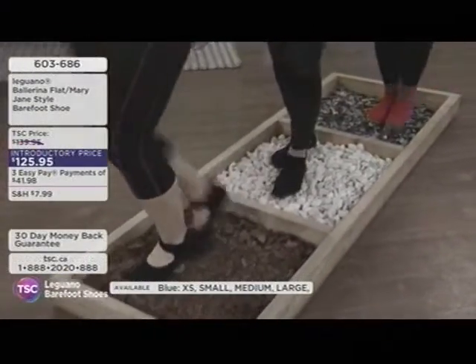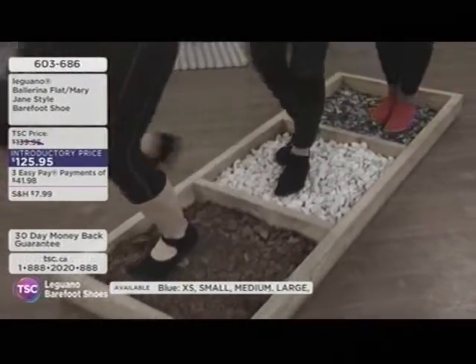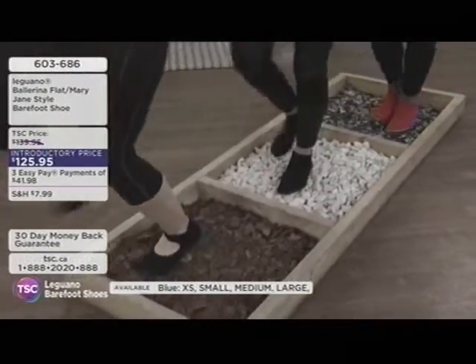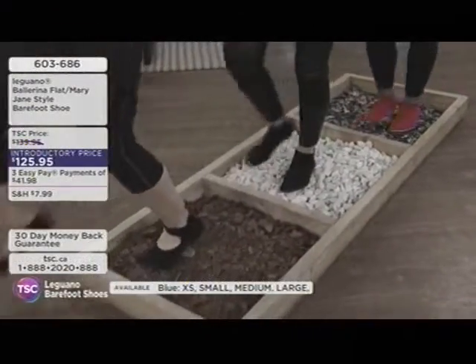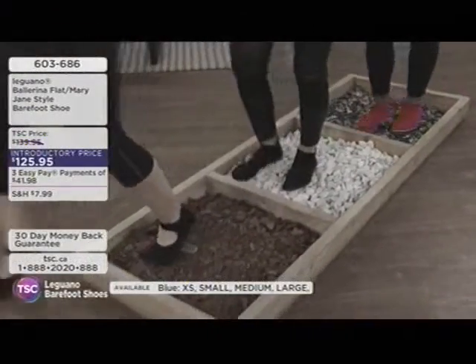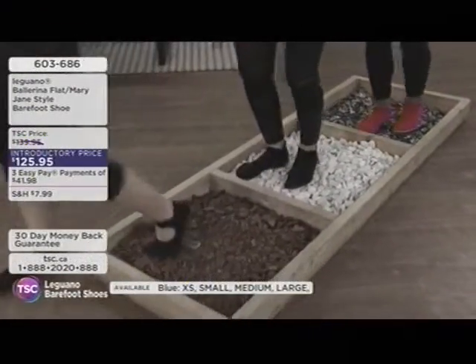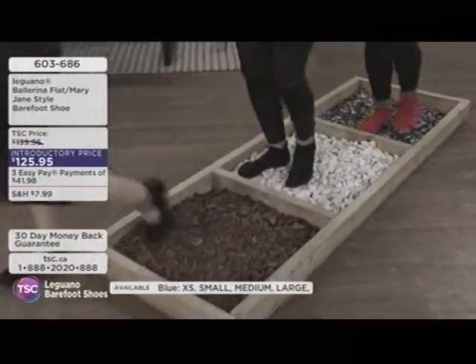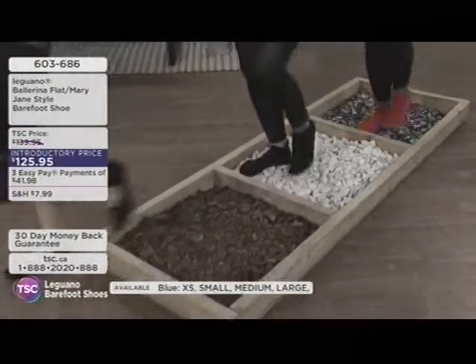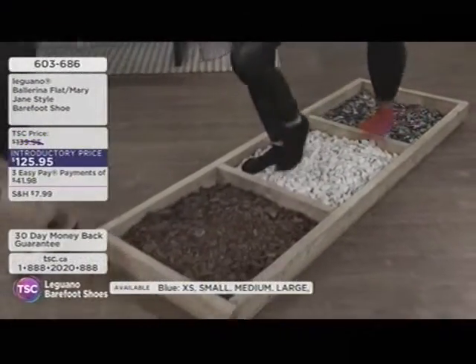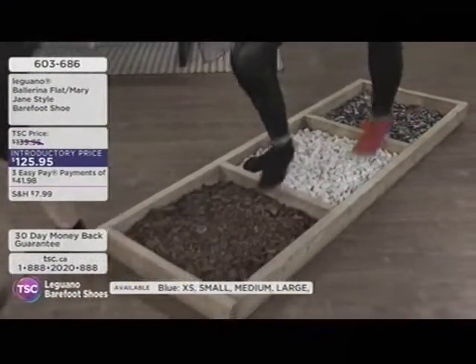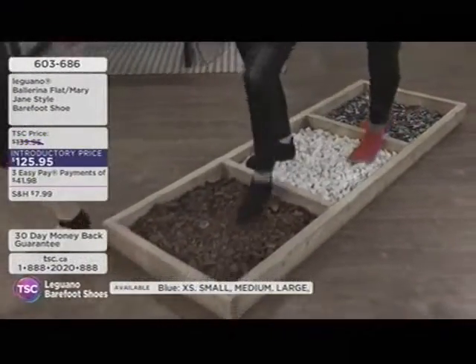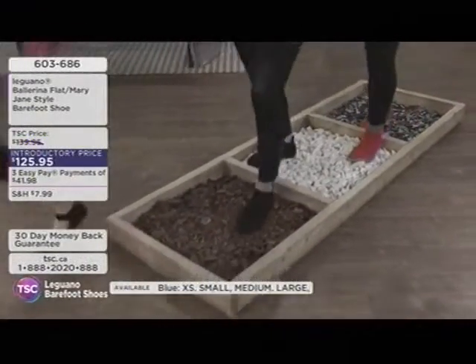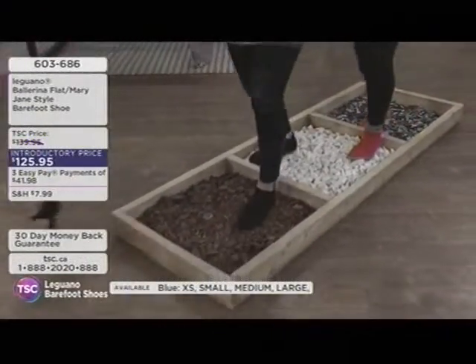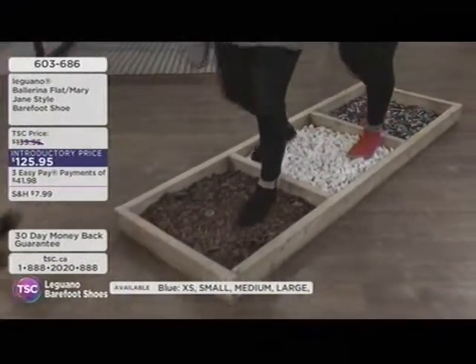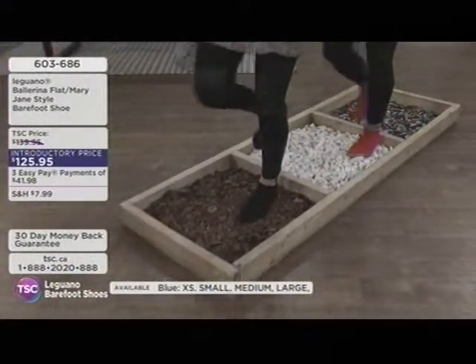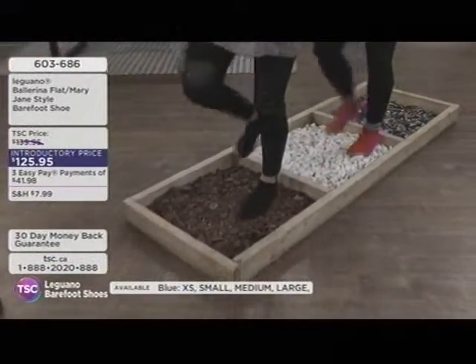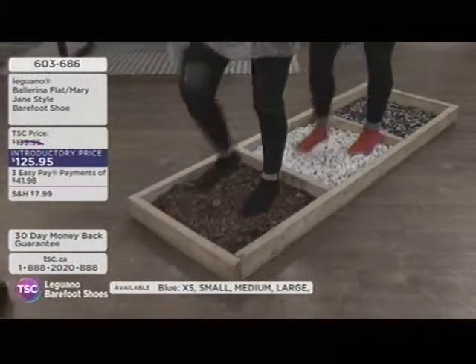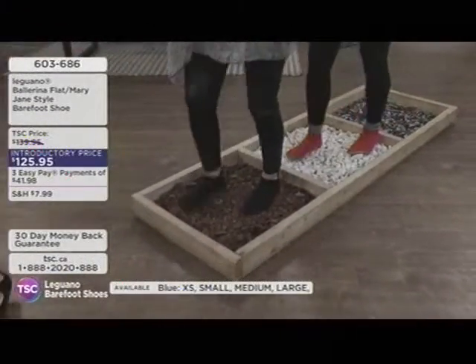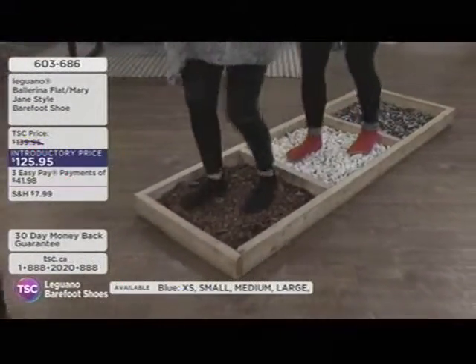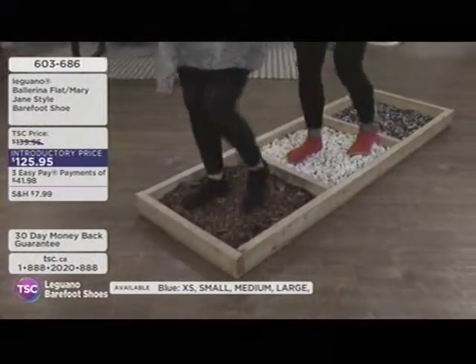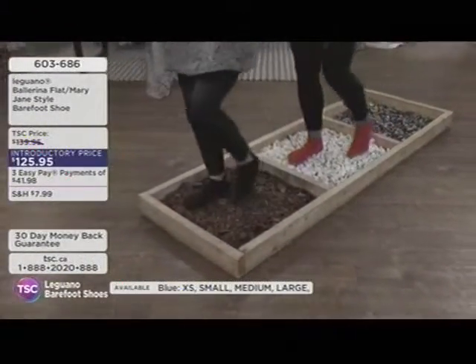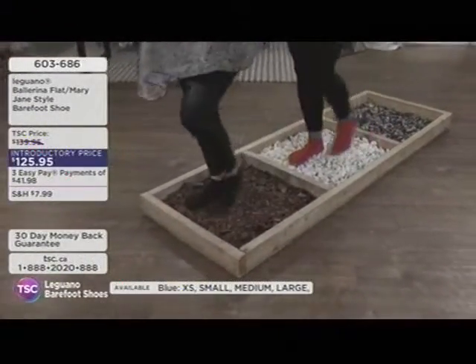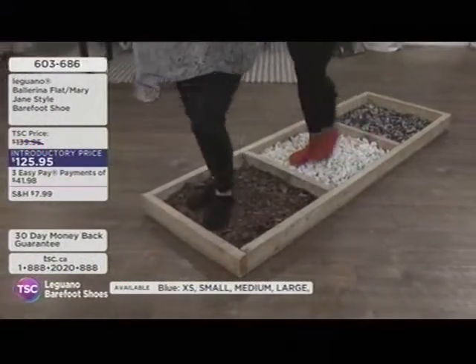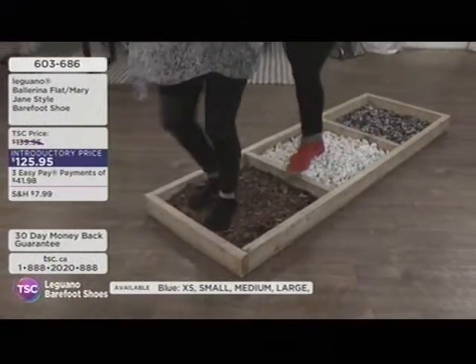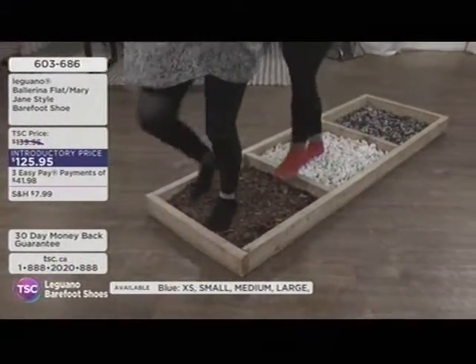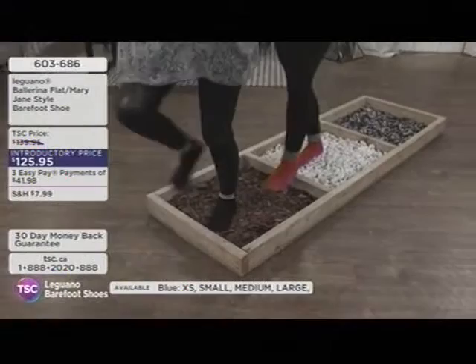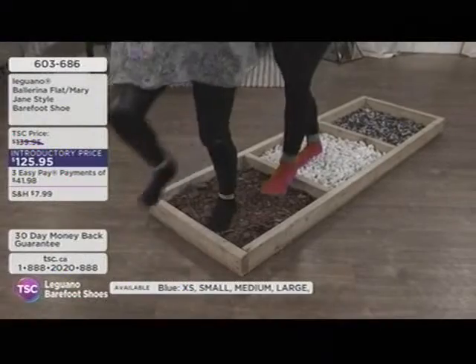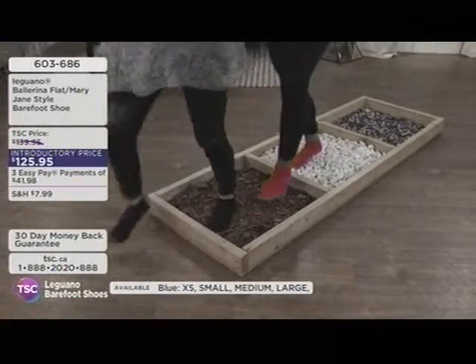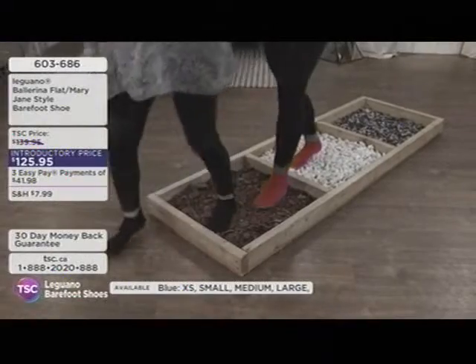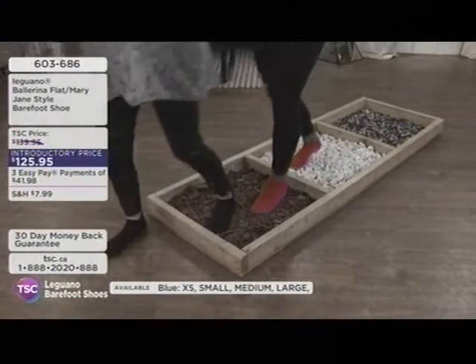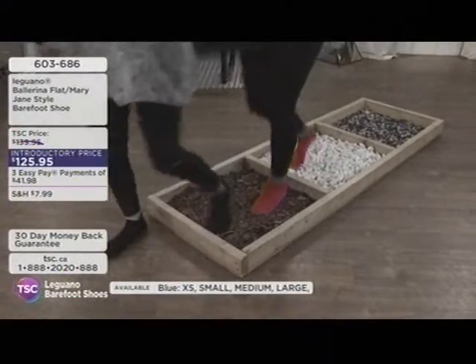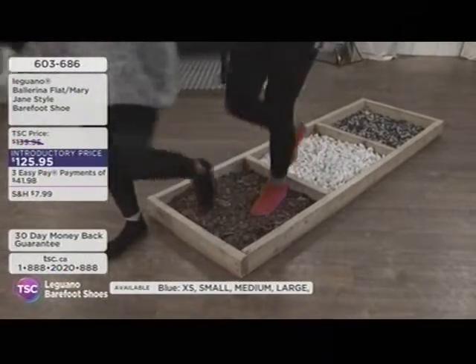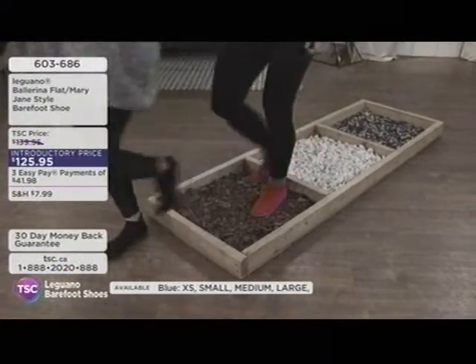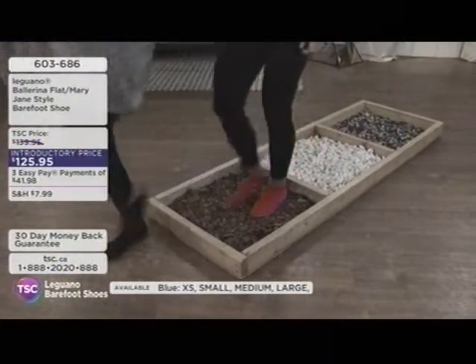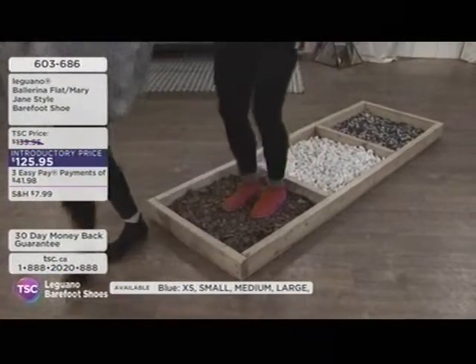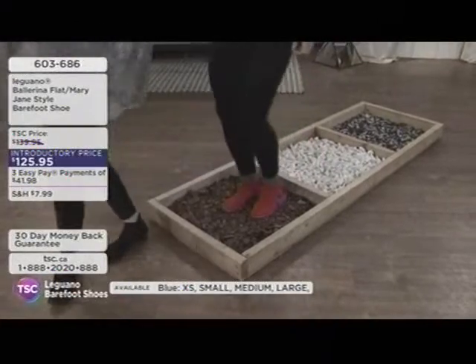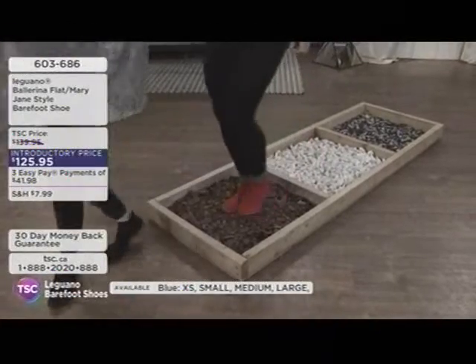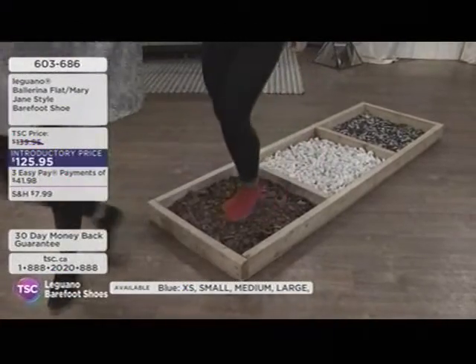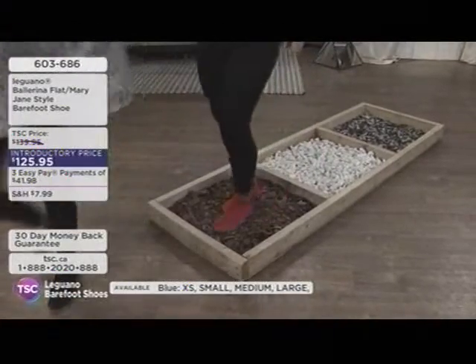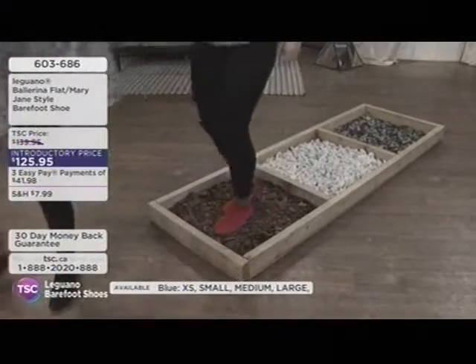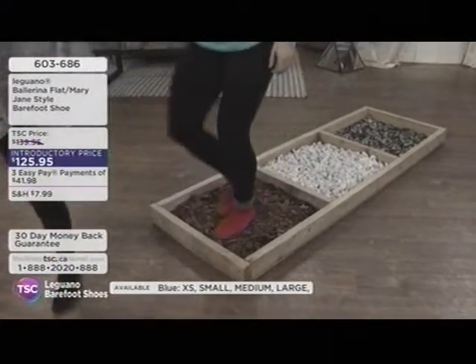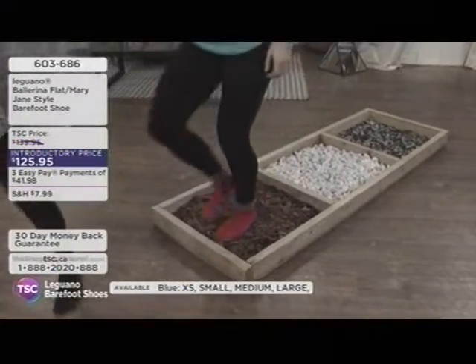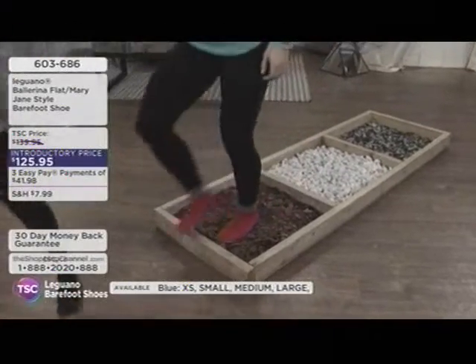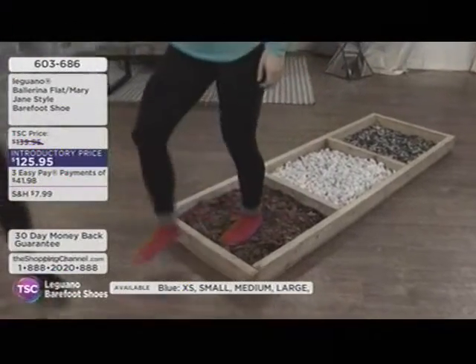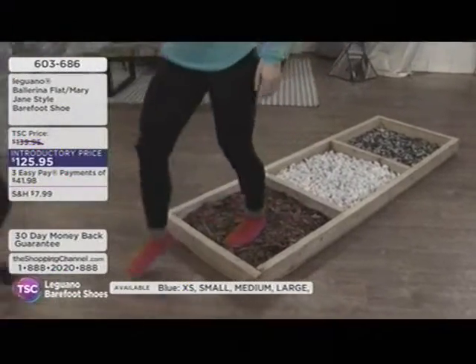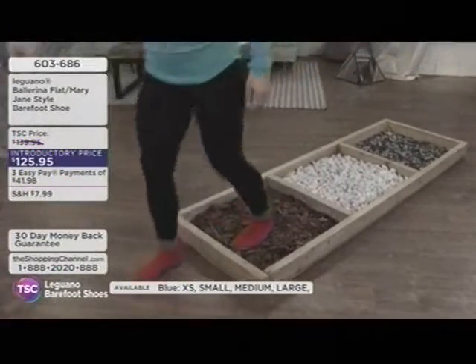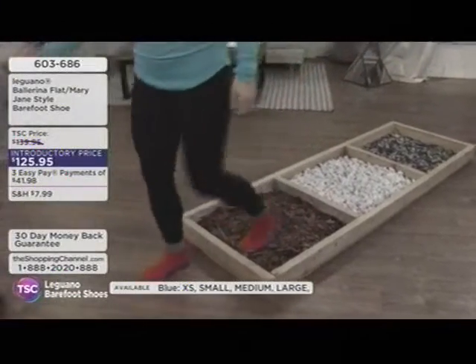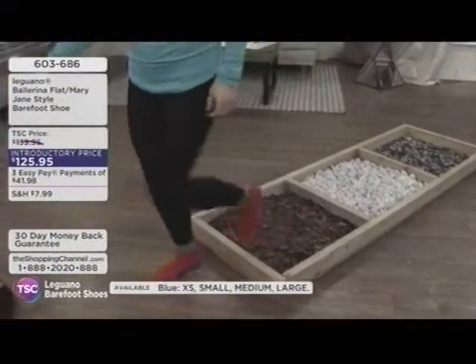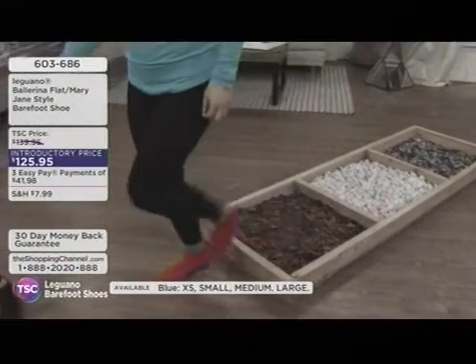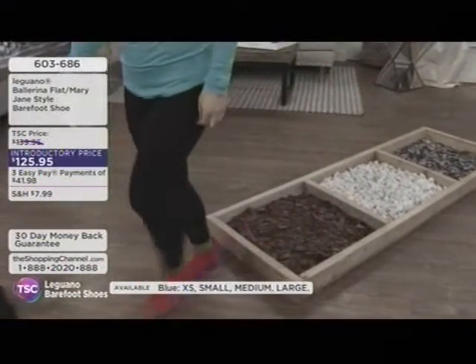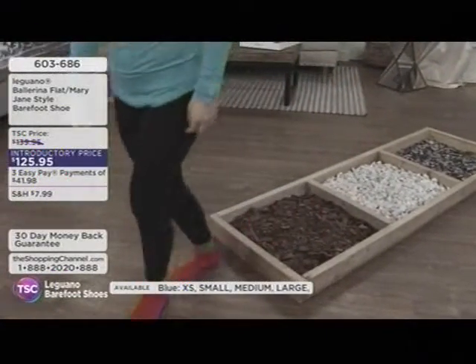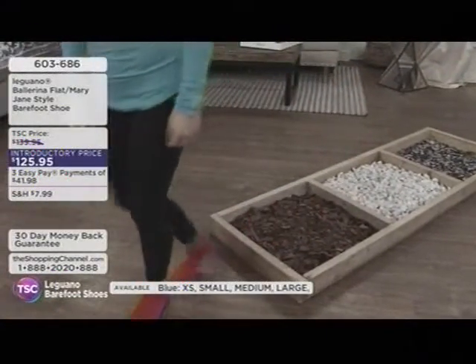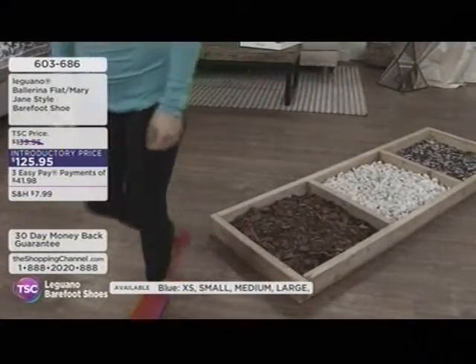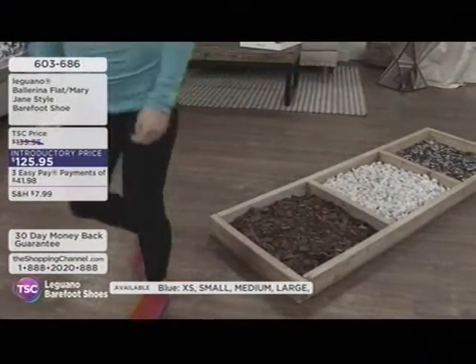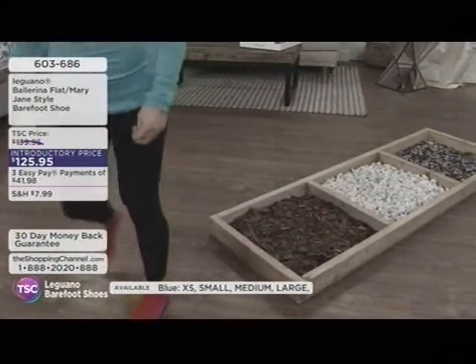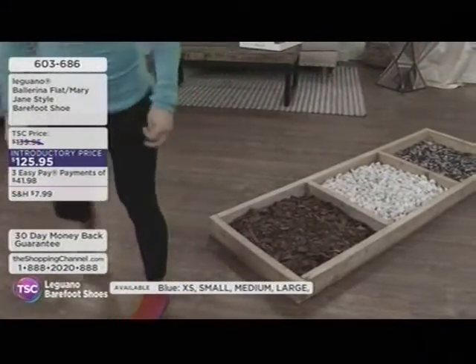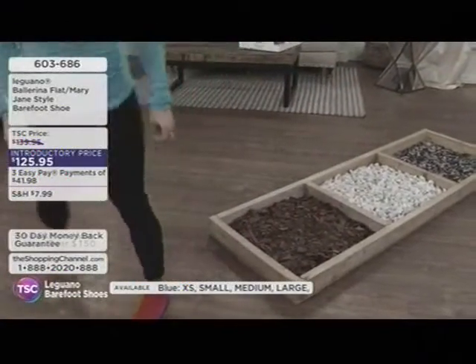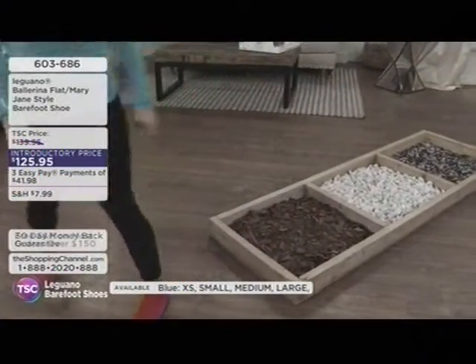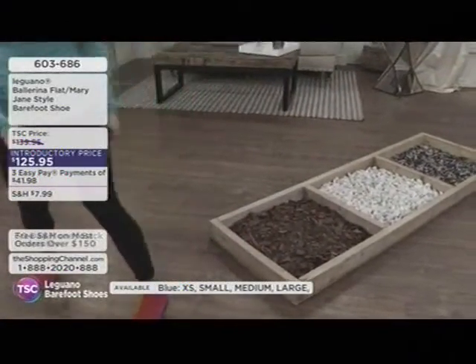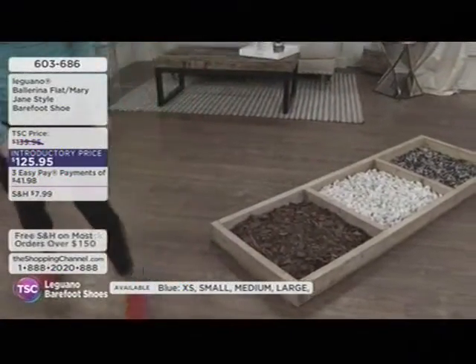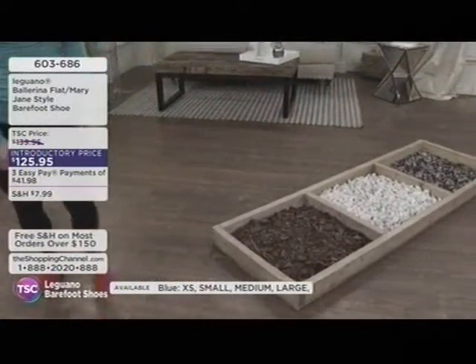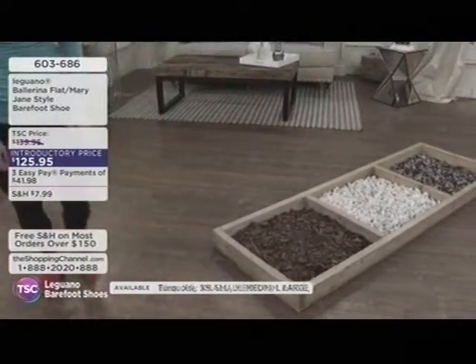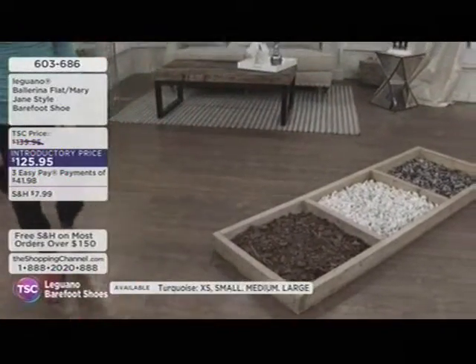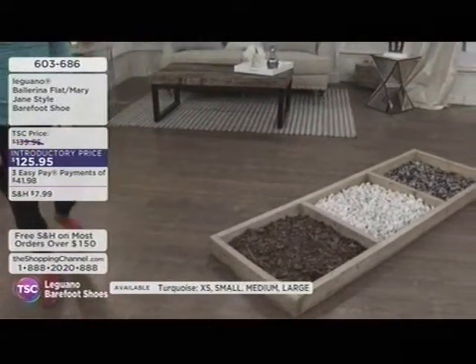They walk on rocks, broken glass, rubble, branches, and wood — all in their Leguanos. It's kind of so much fun walking across all those surfaces with no problem.